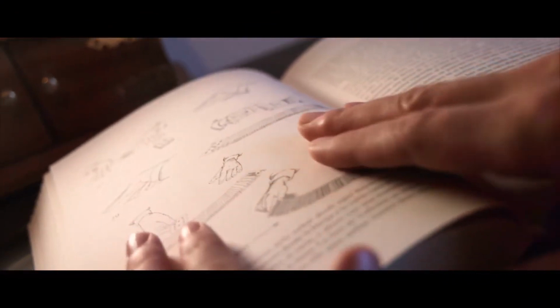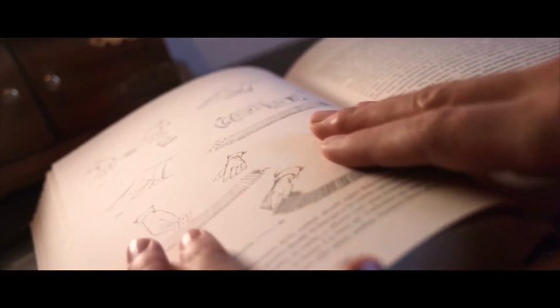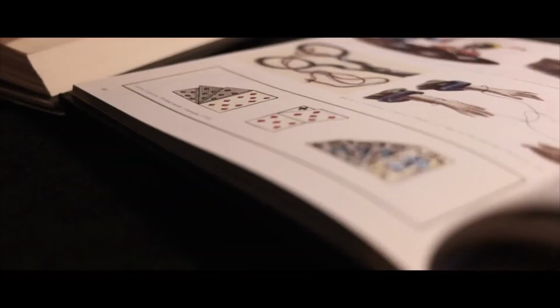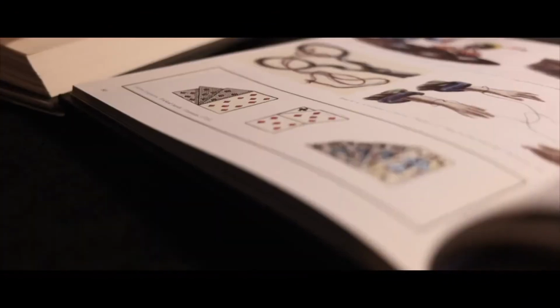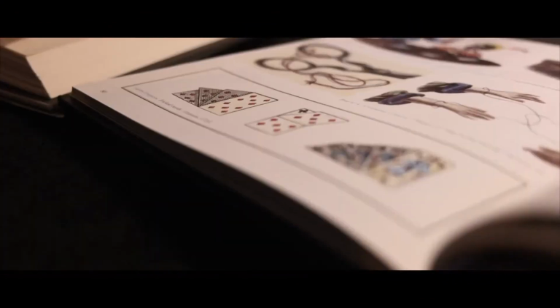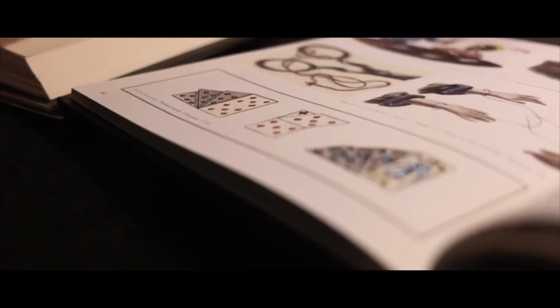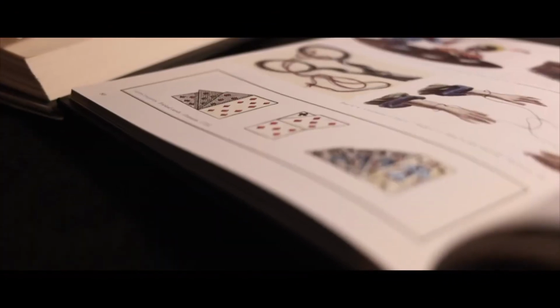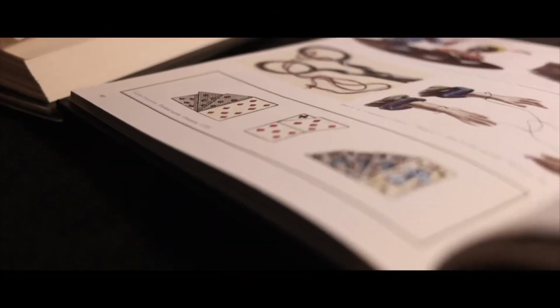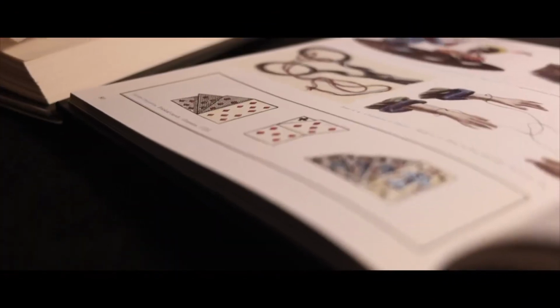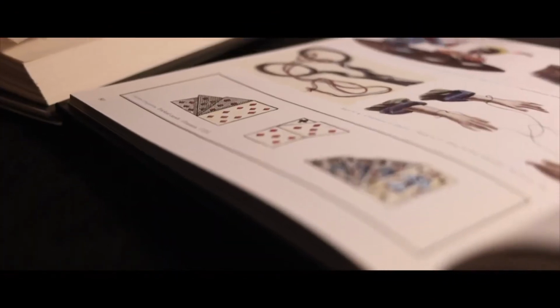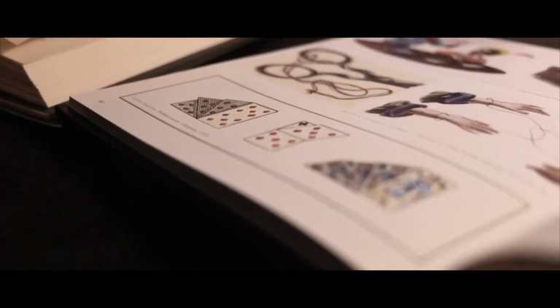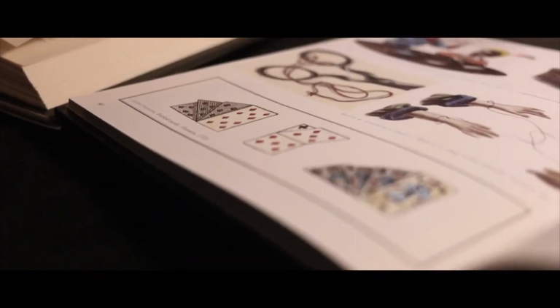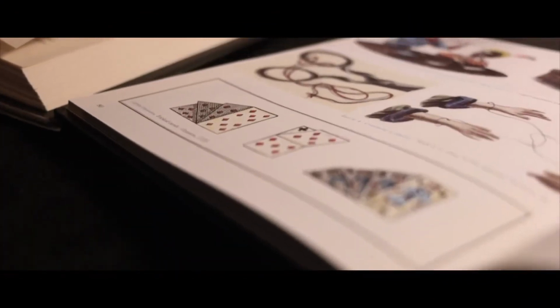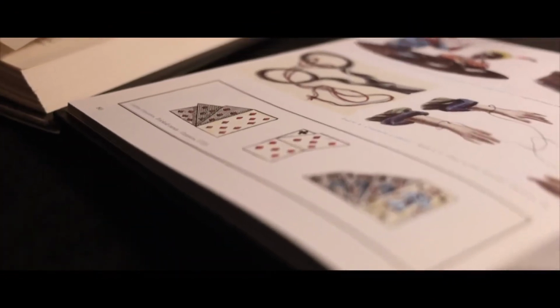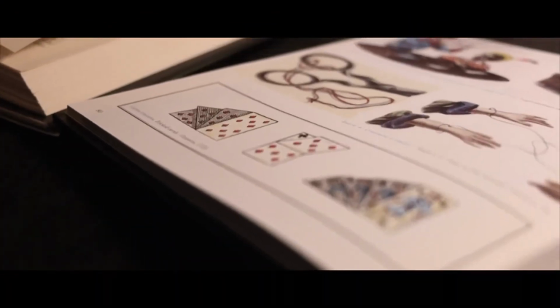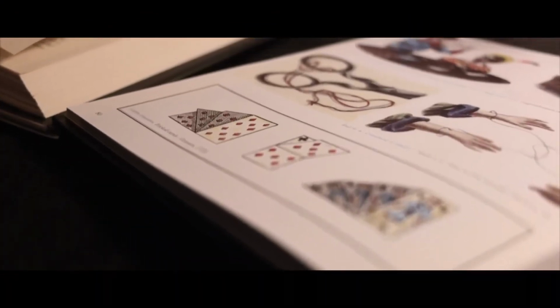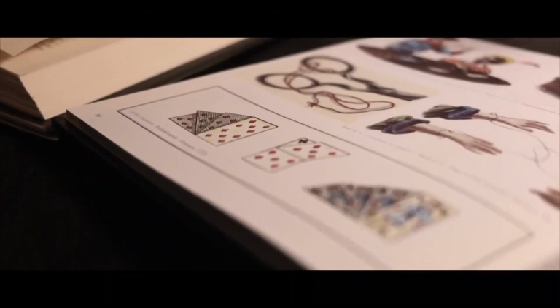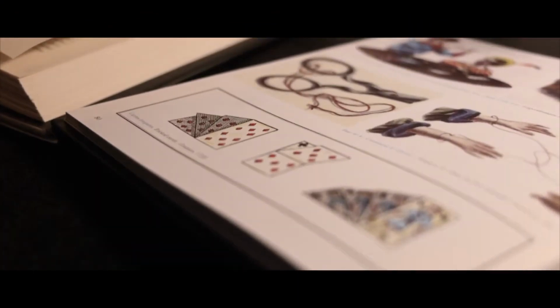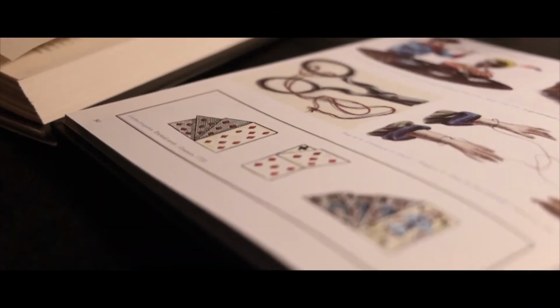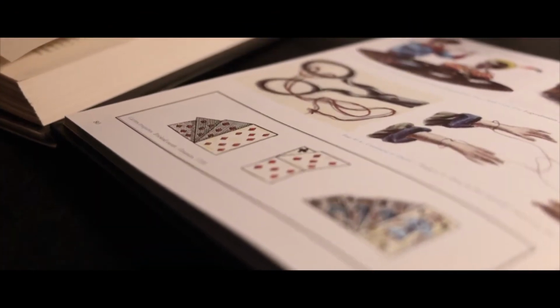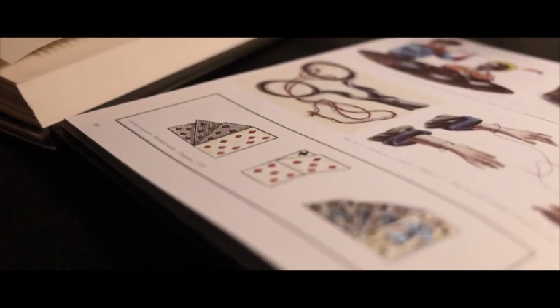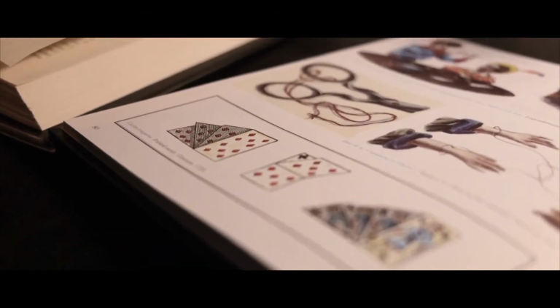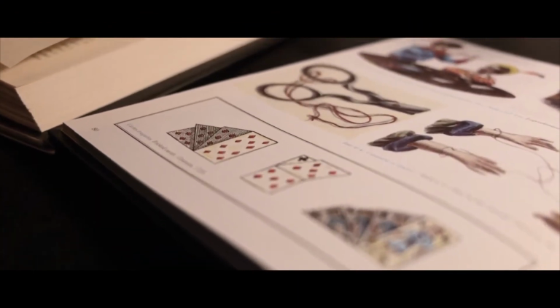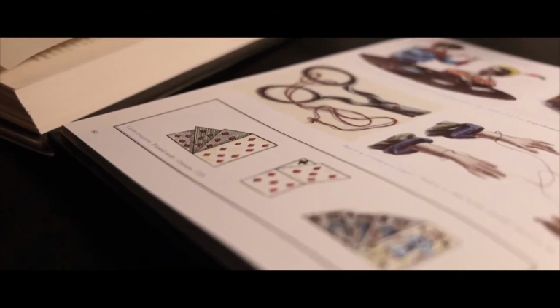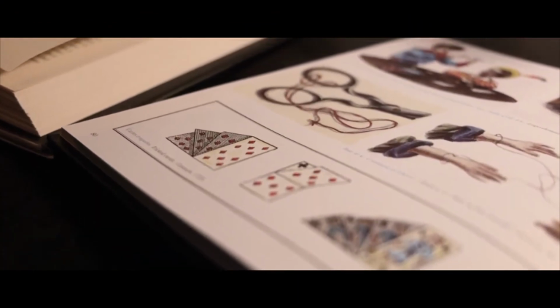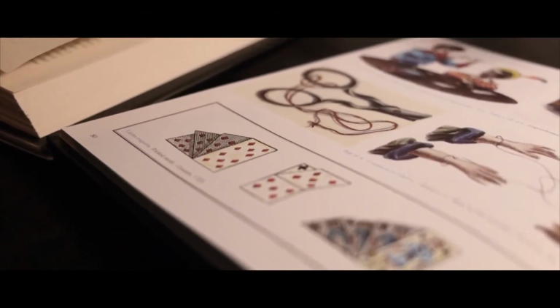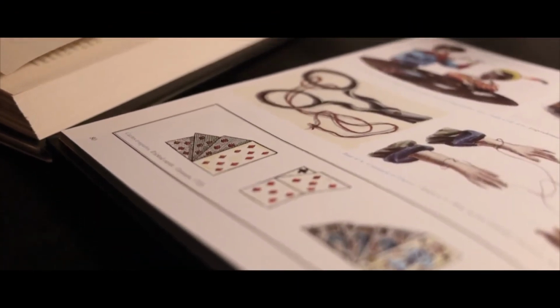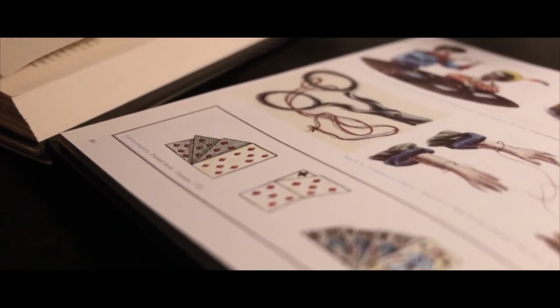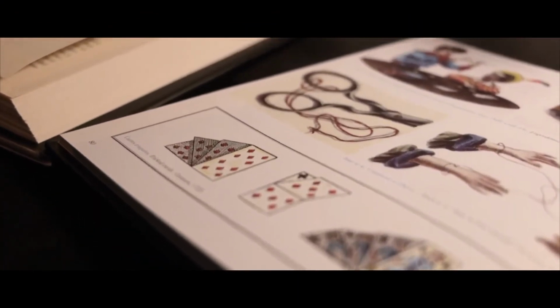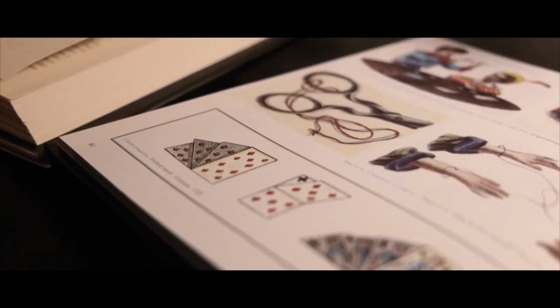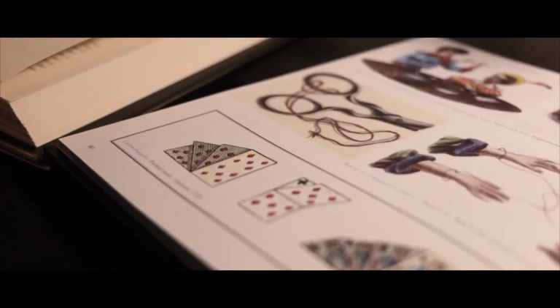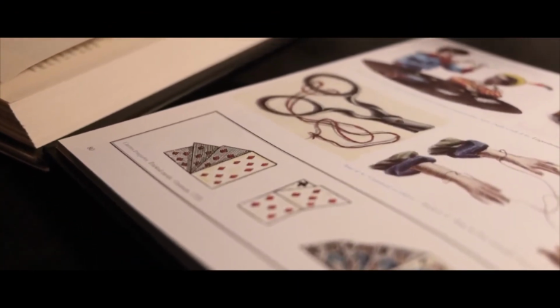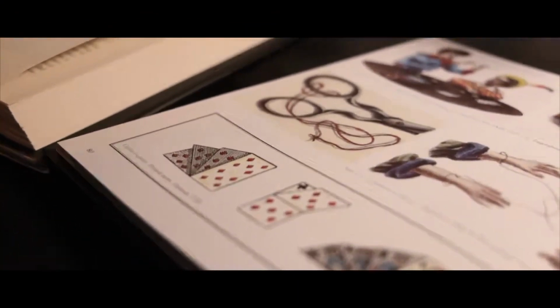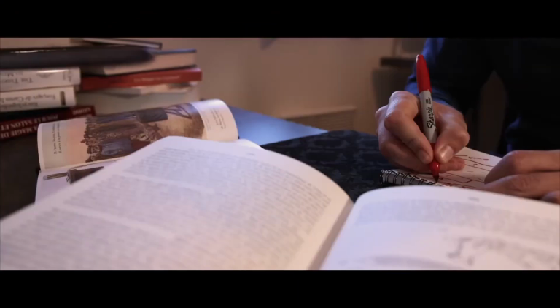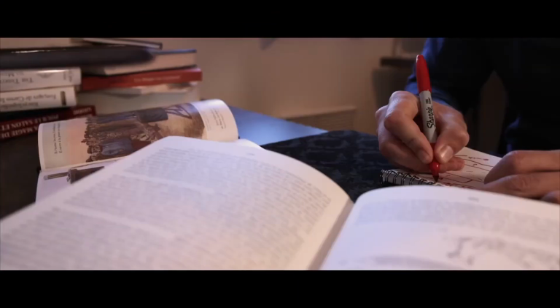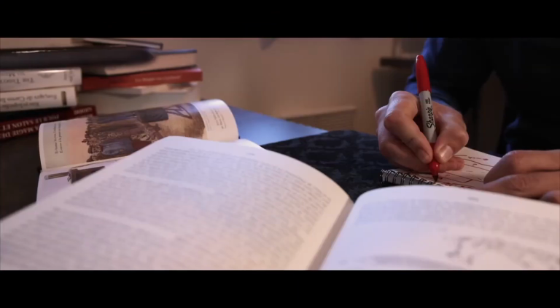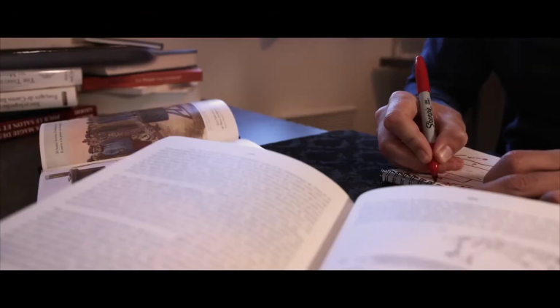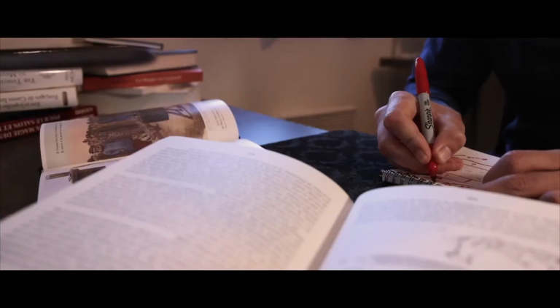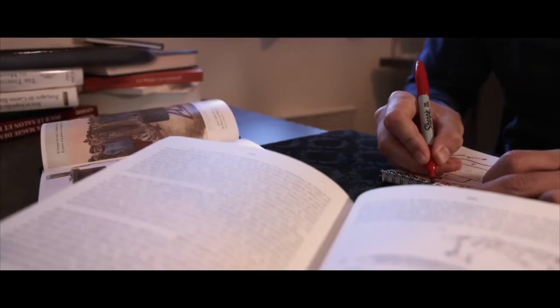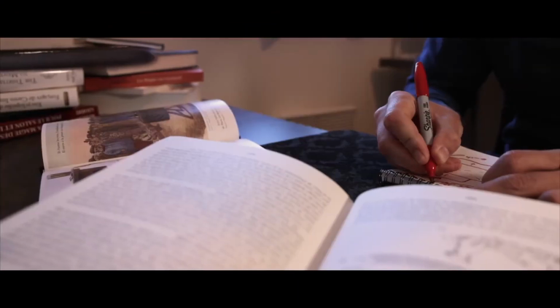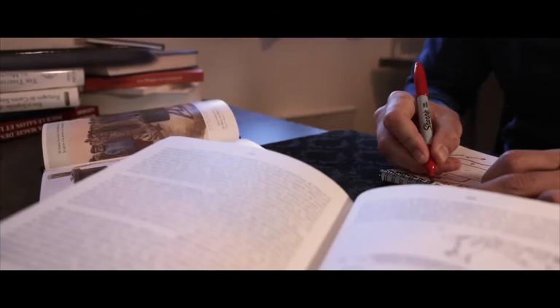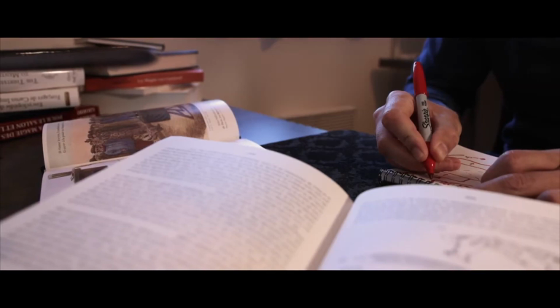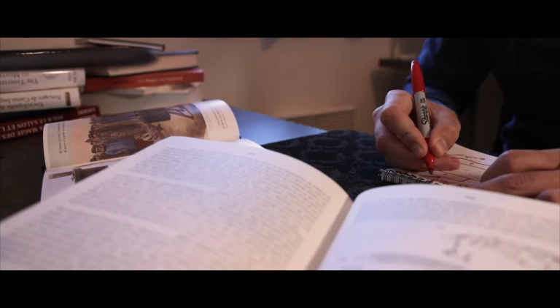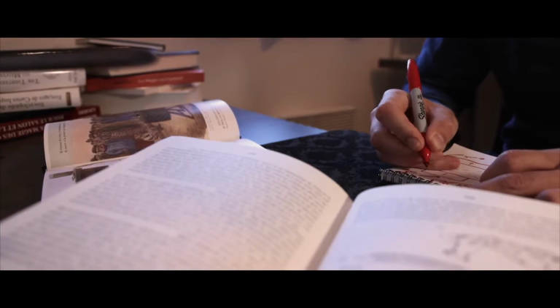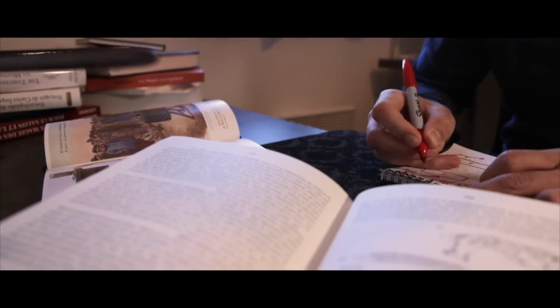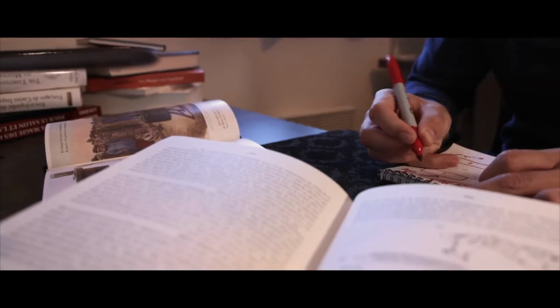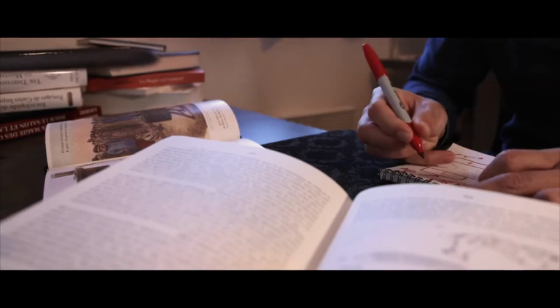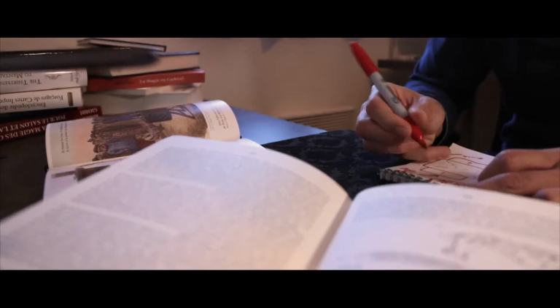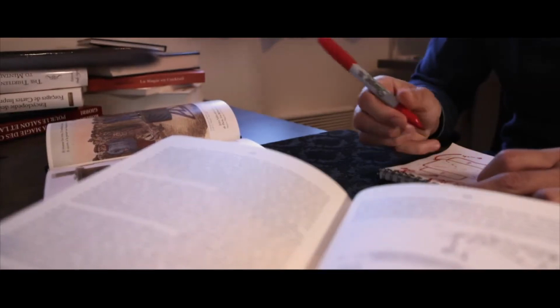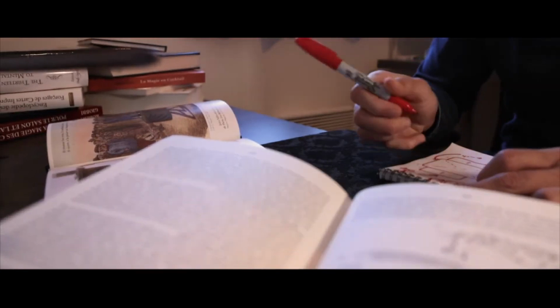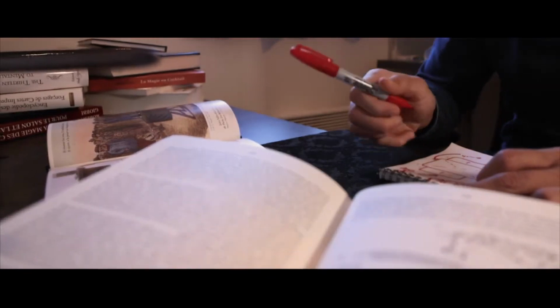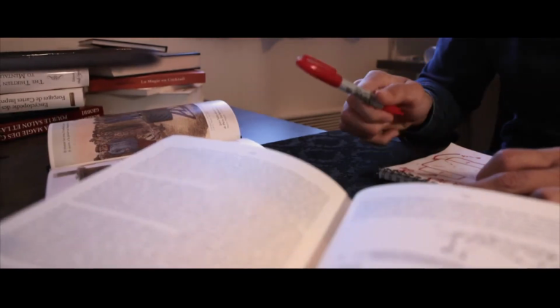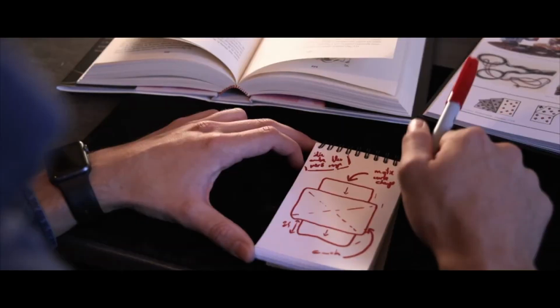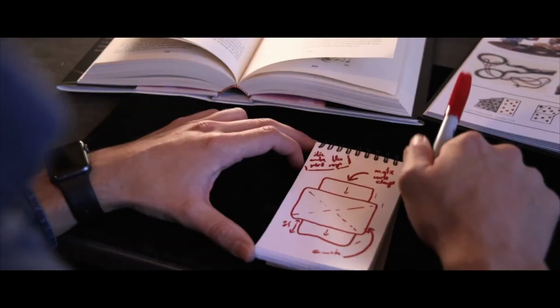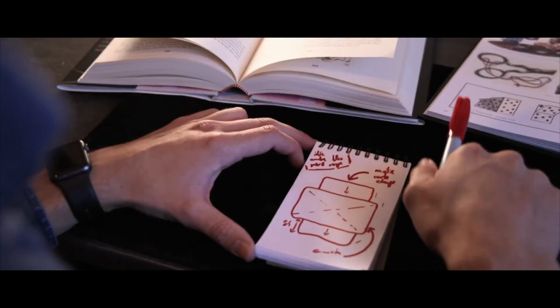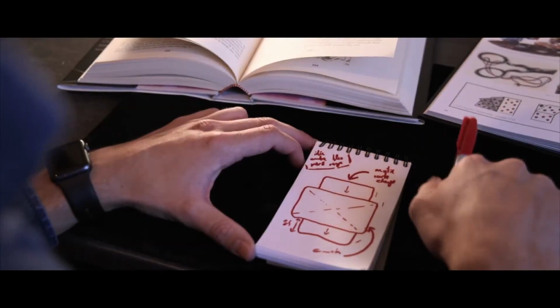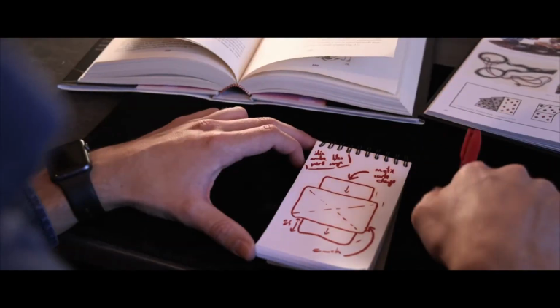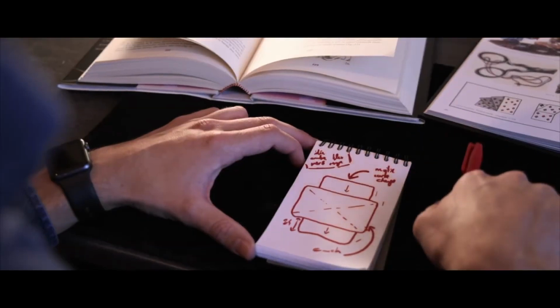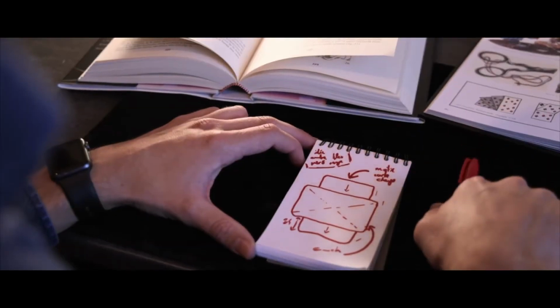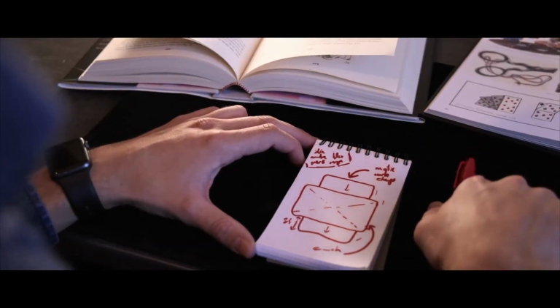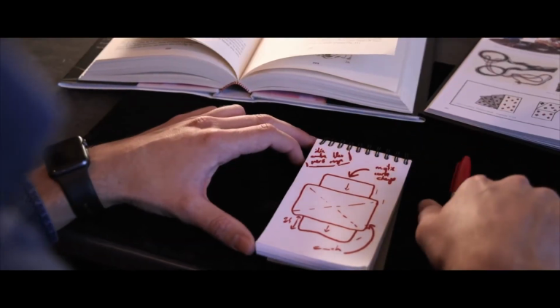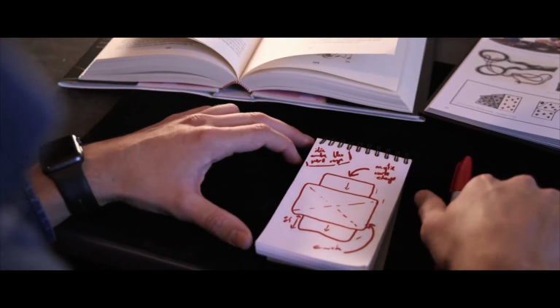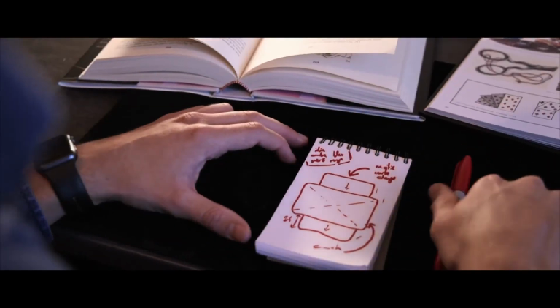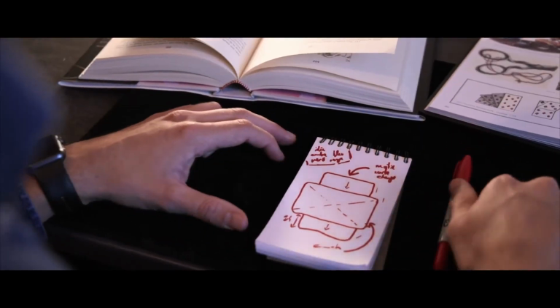Color change is one of the oldest puzzles in card magic. Color Fool is our solution to this problem.